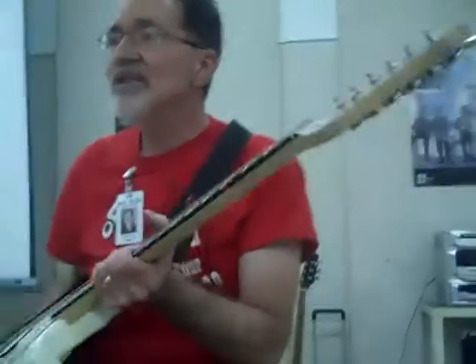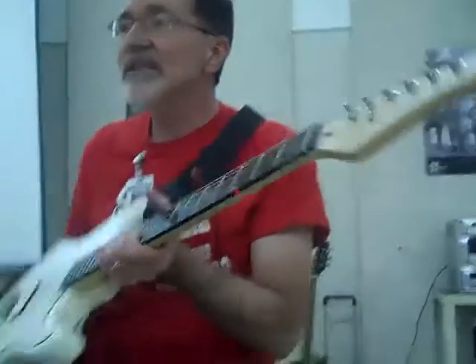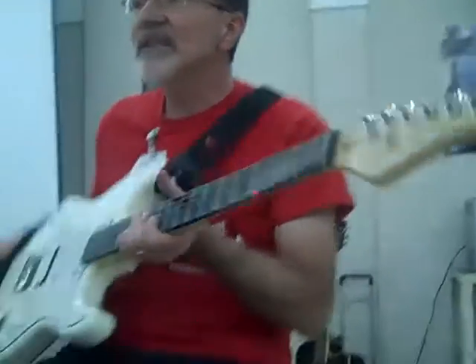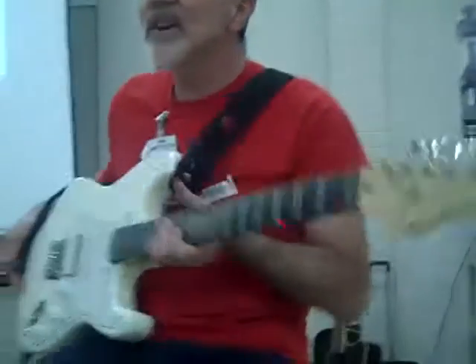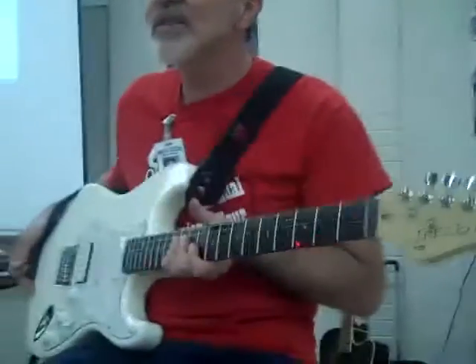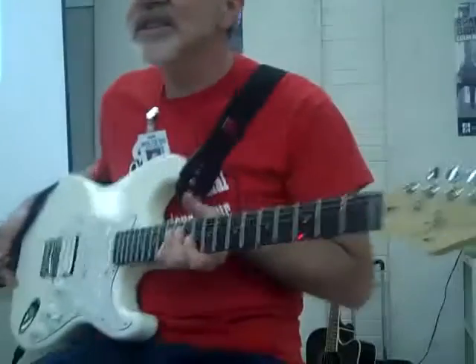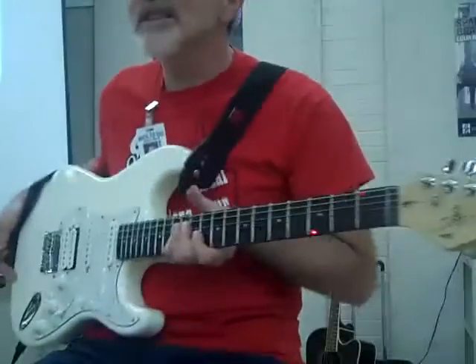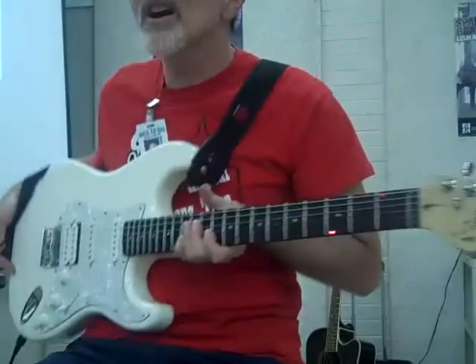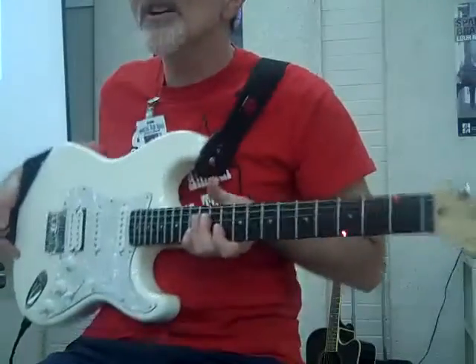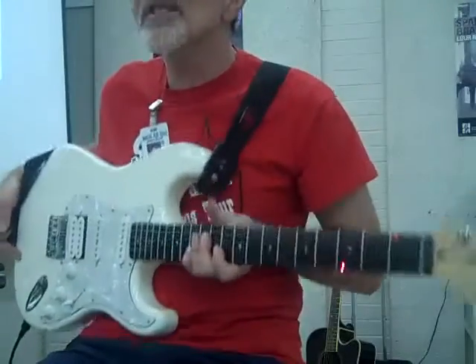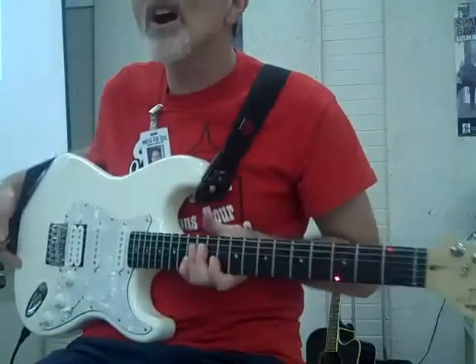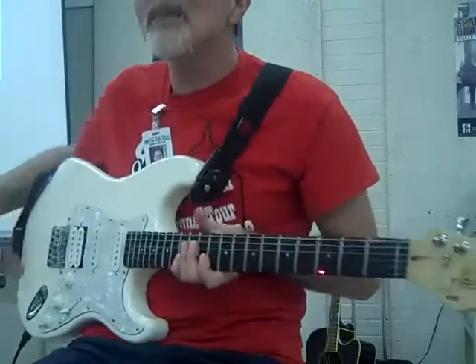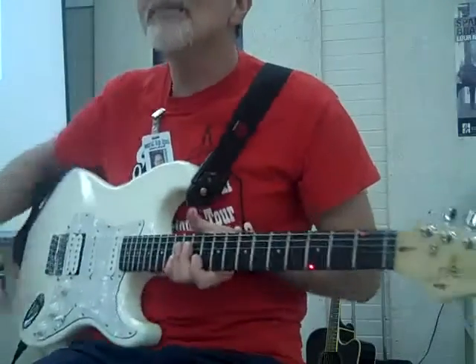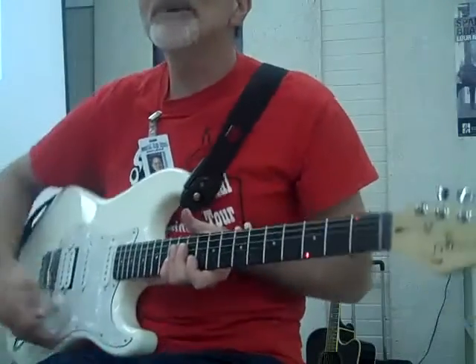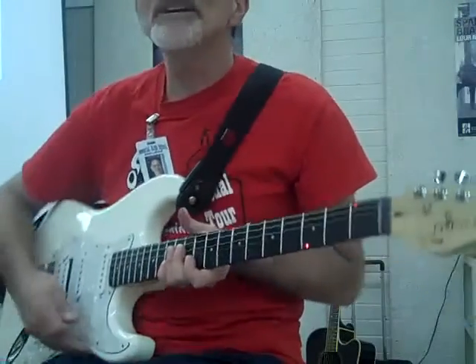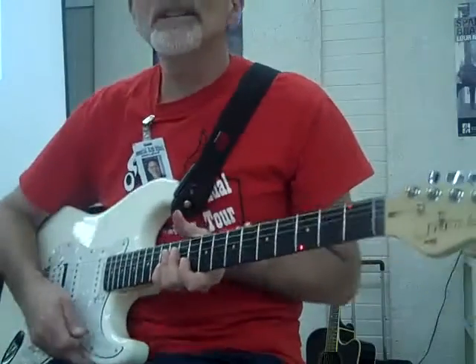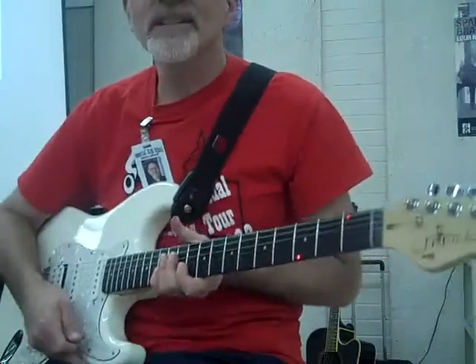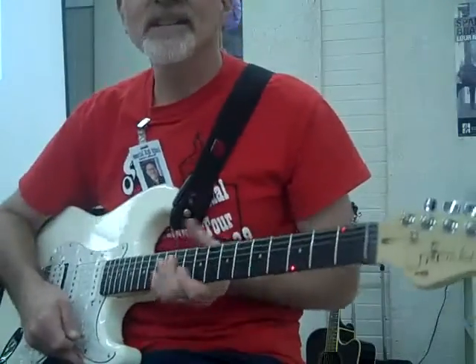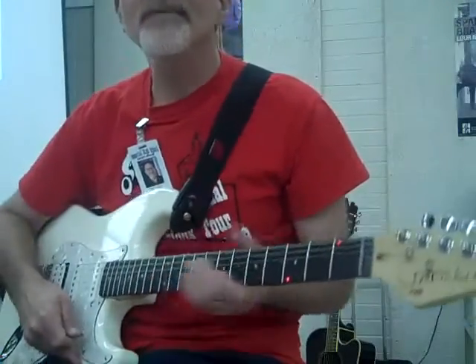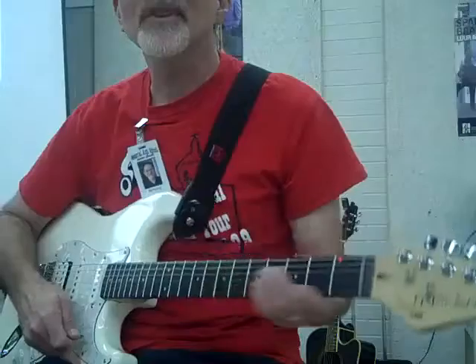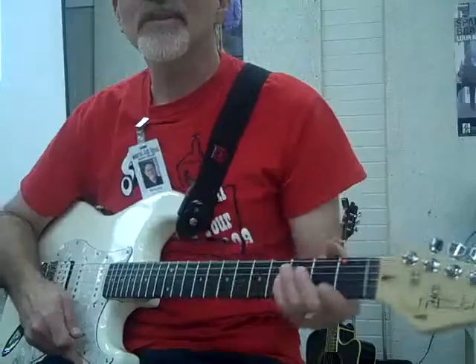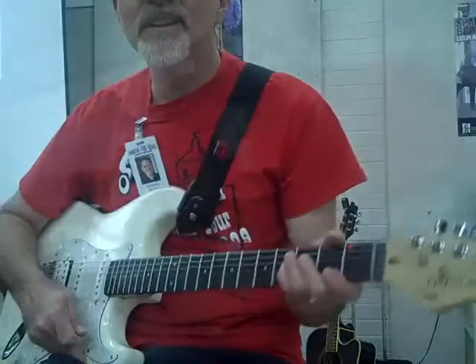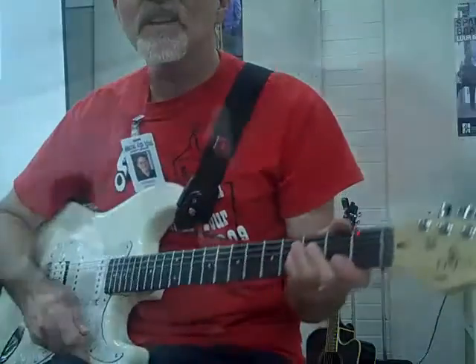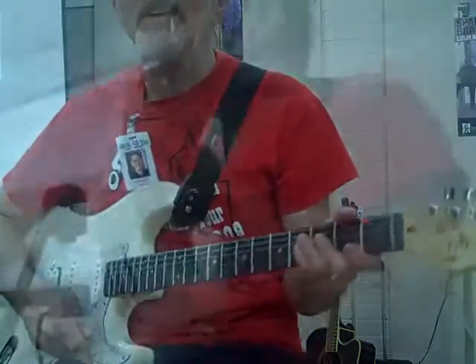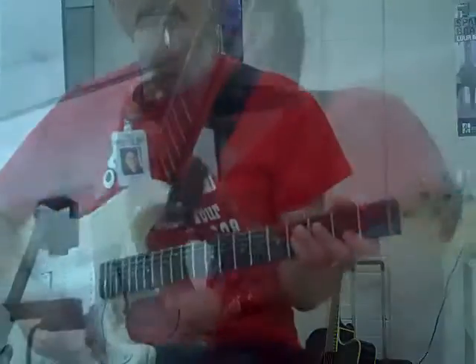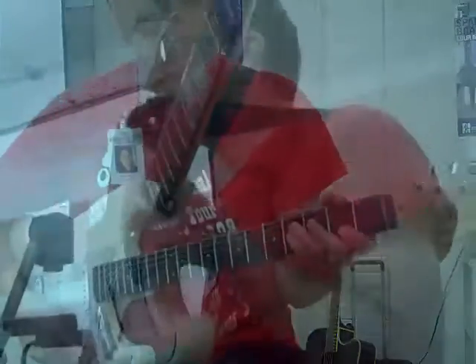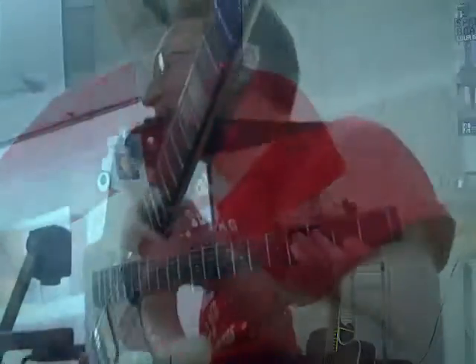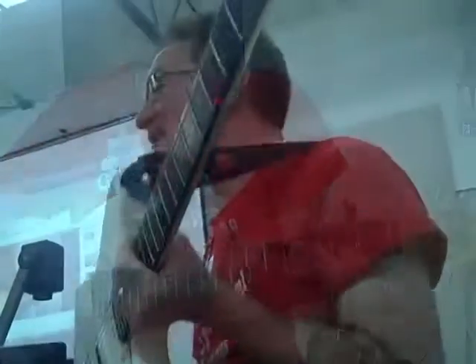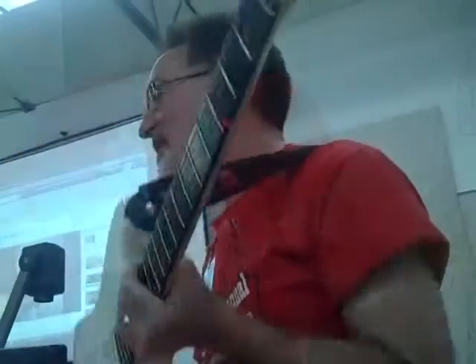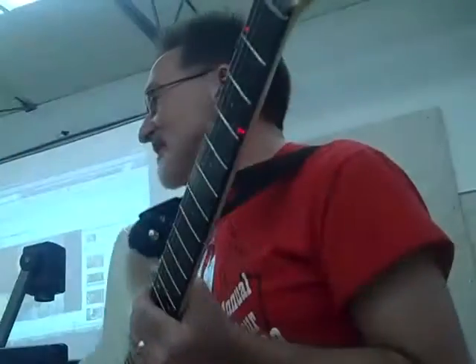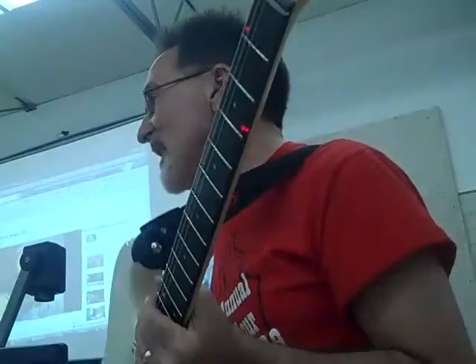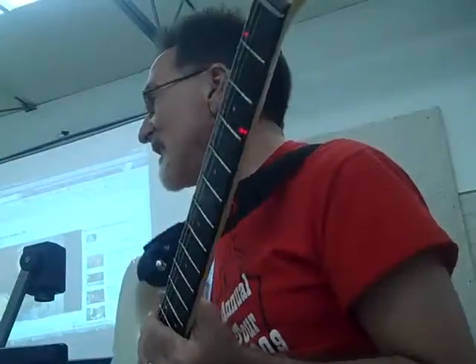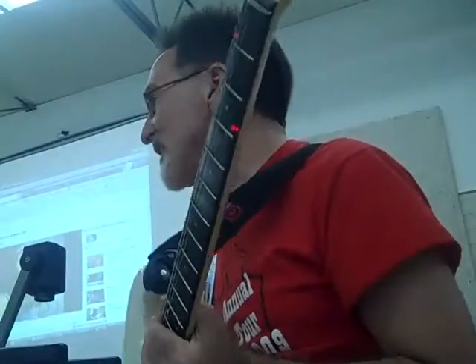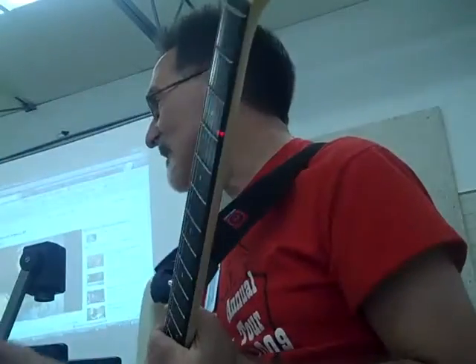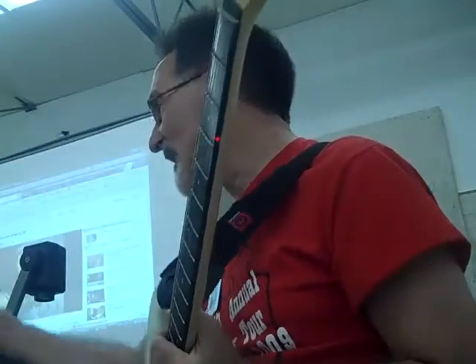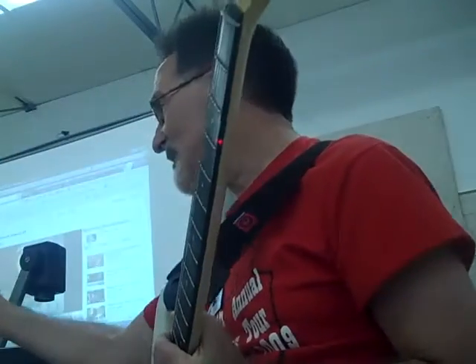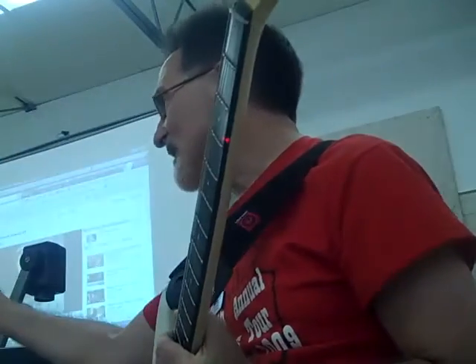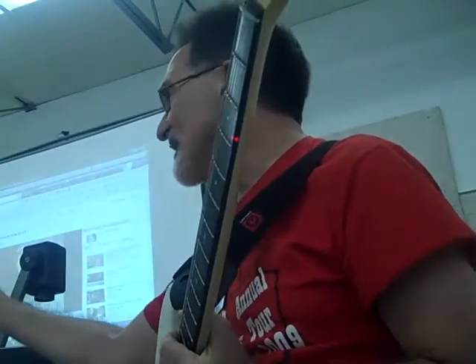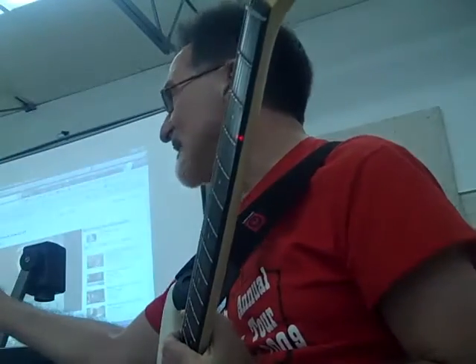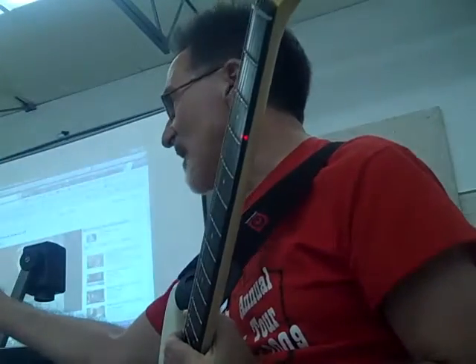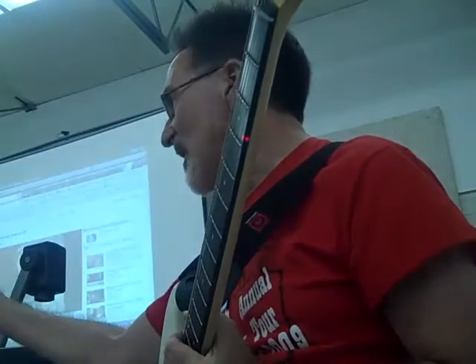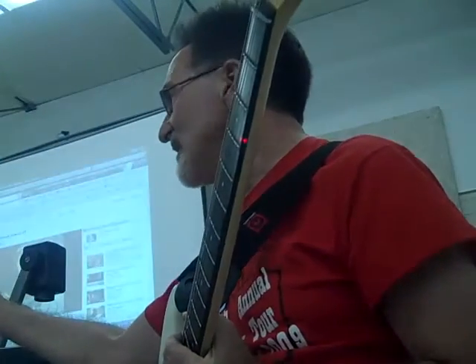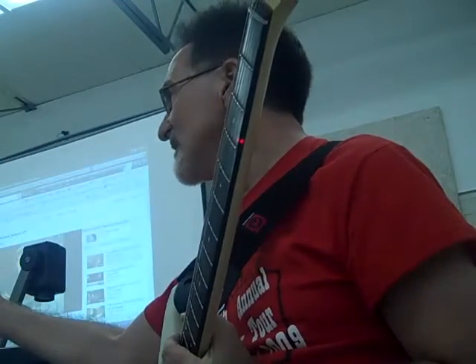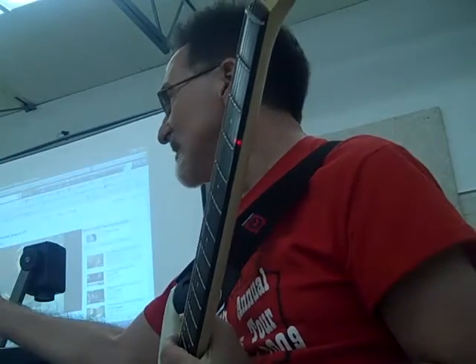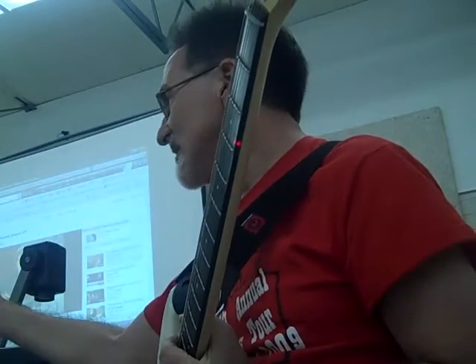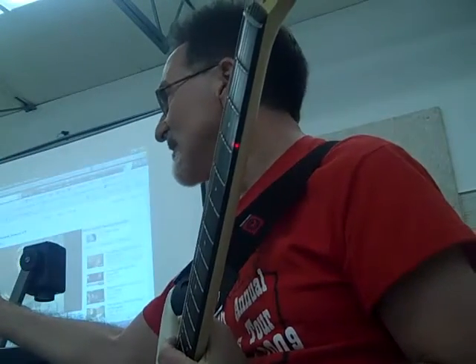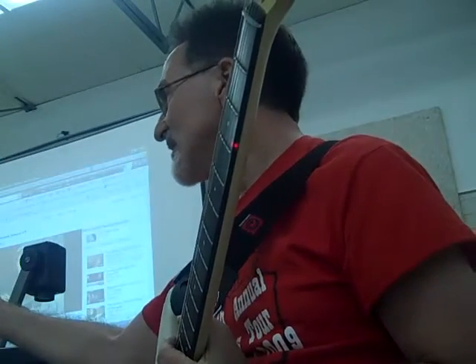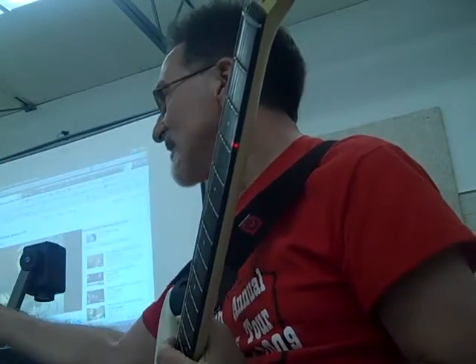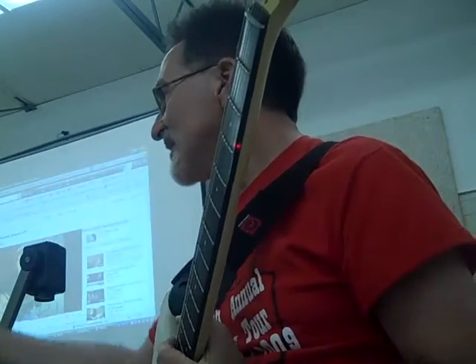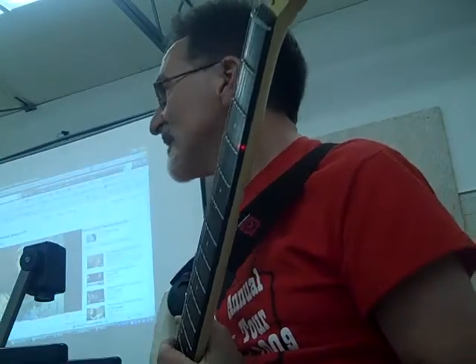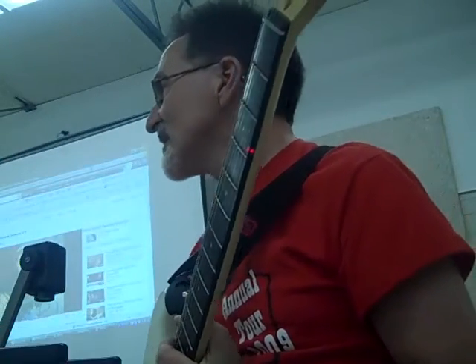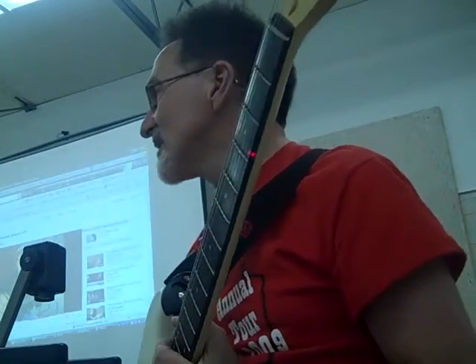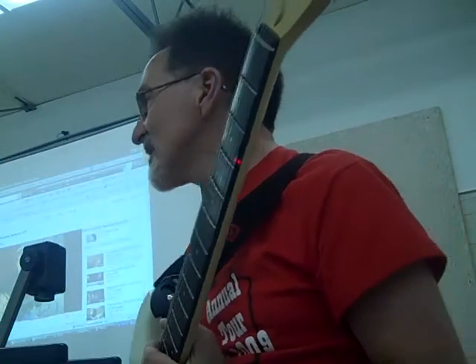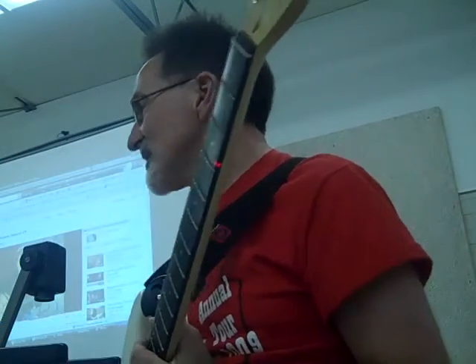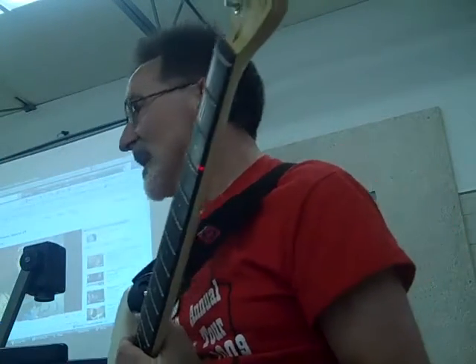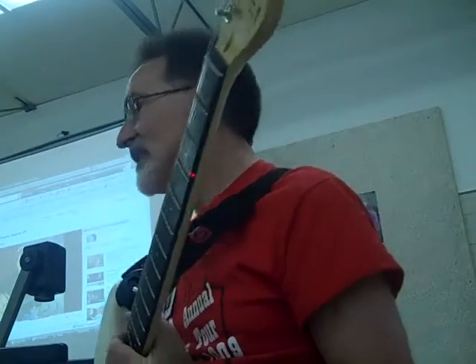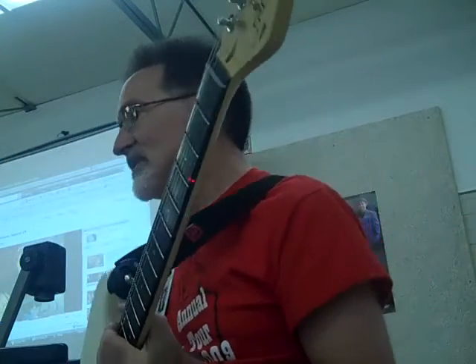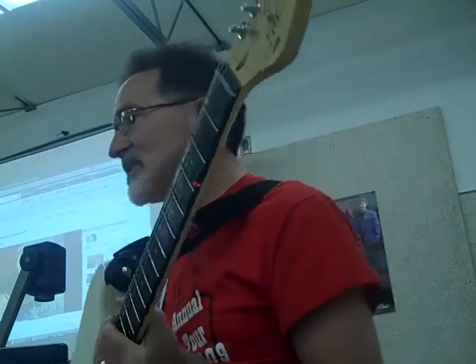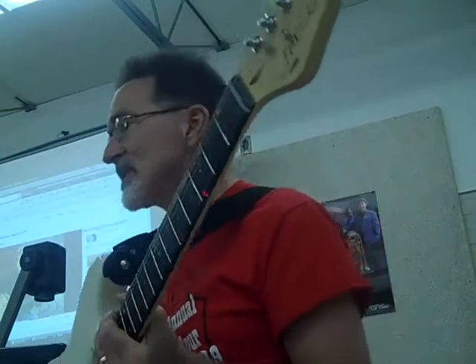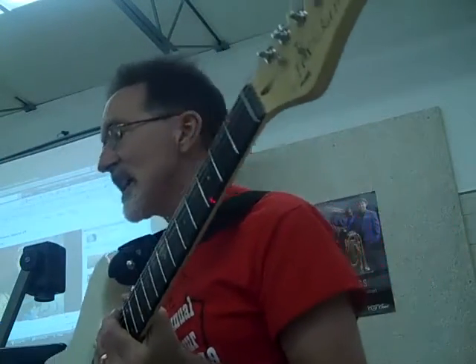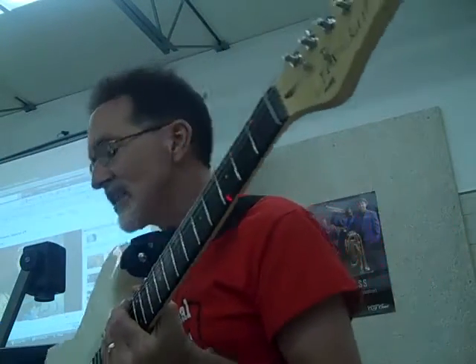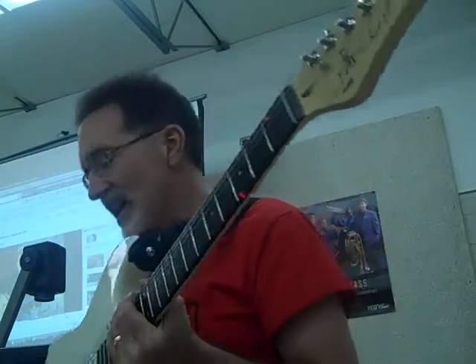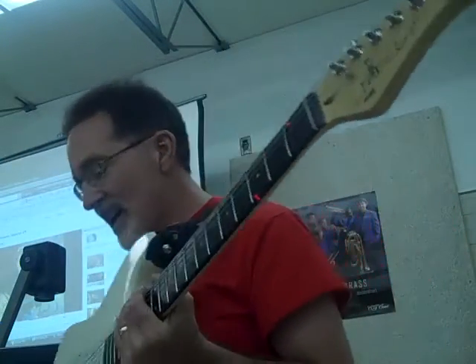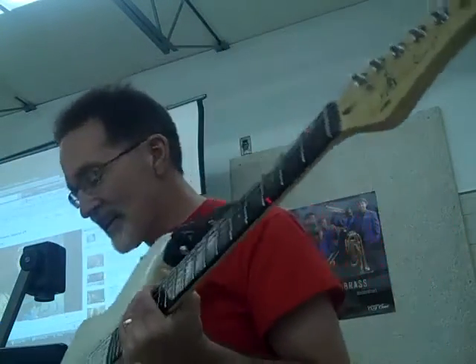Usually those guitars are built different than our guitars. The guitar plays just like your electric guitar. Just like that.